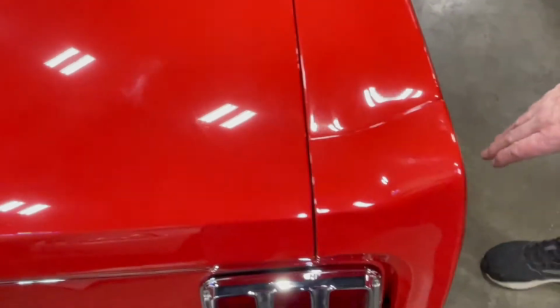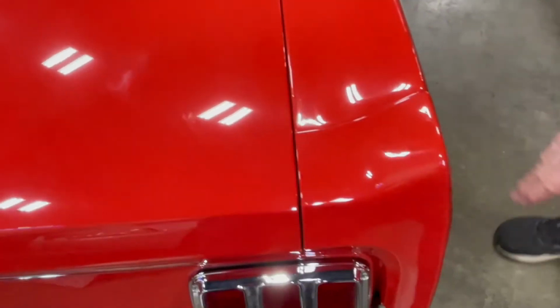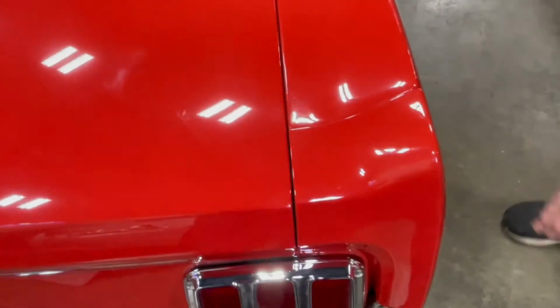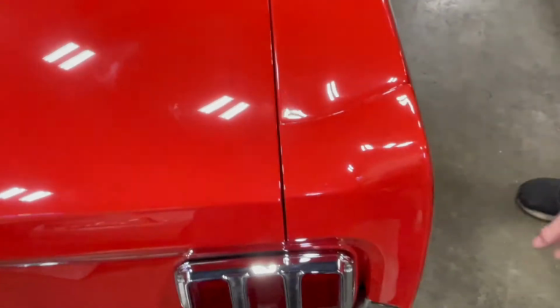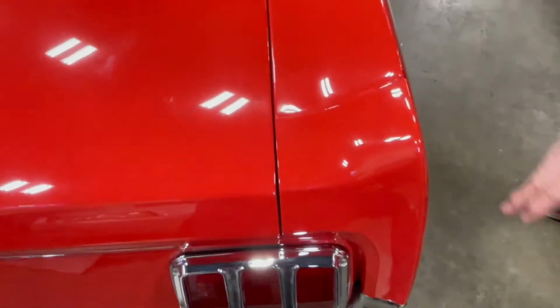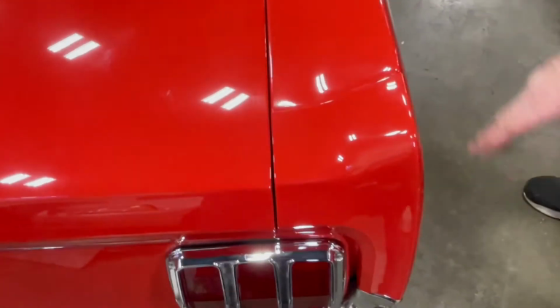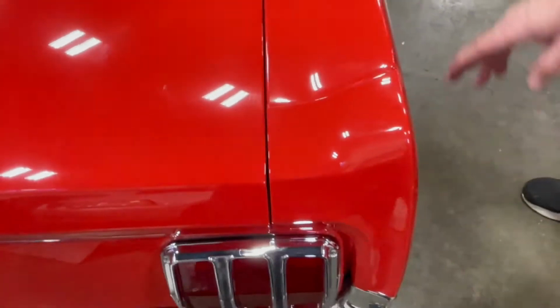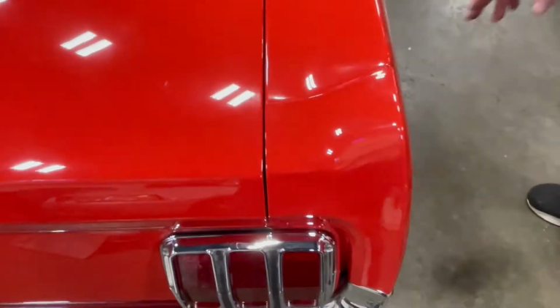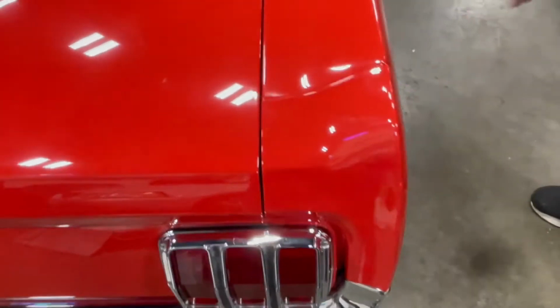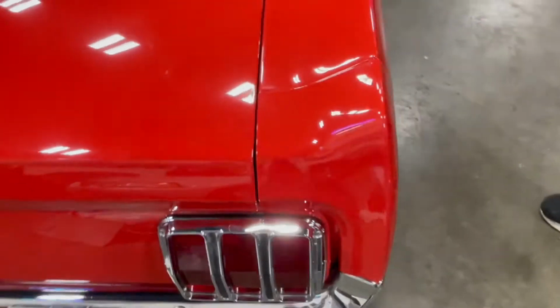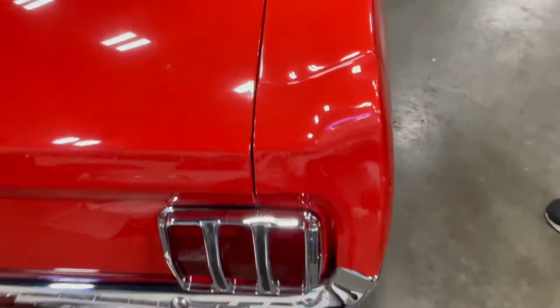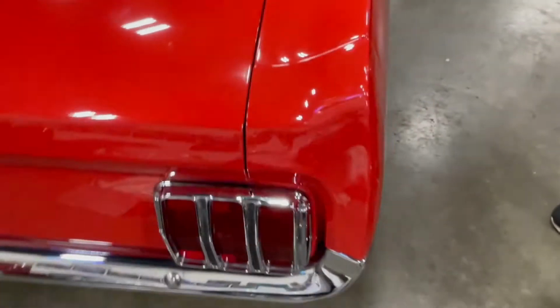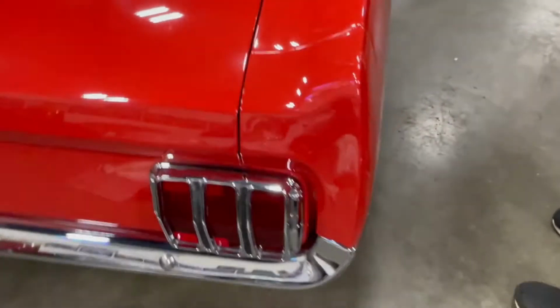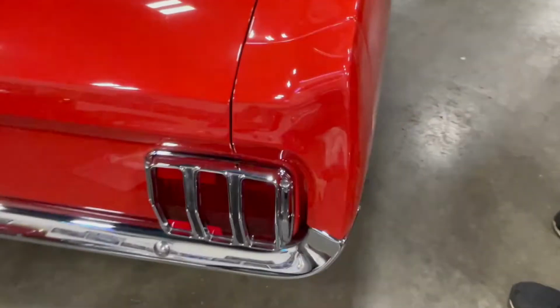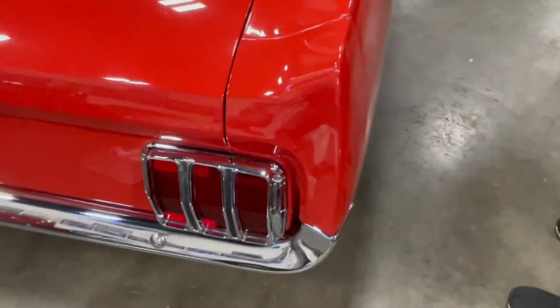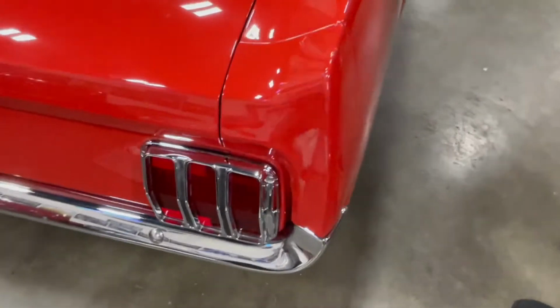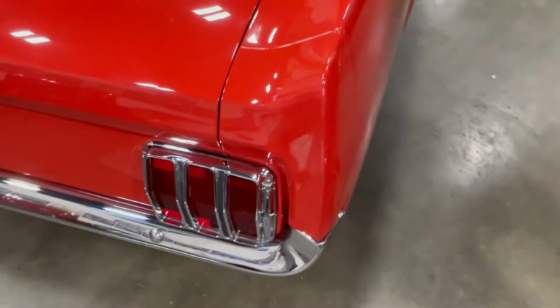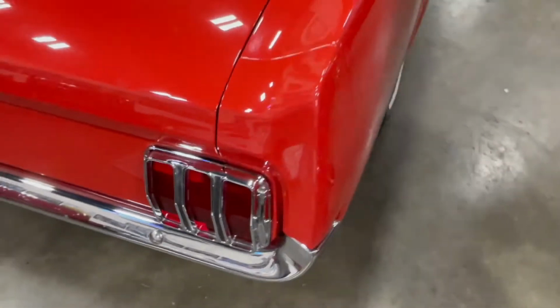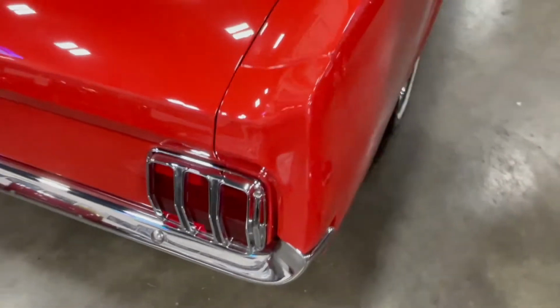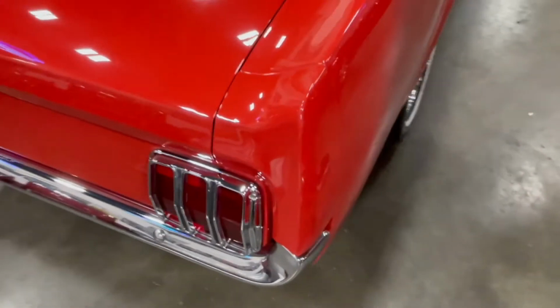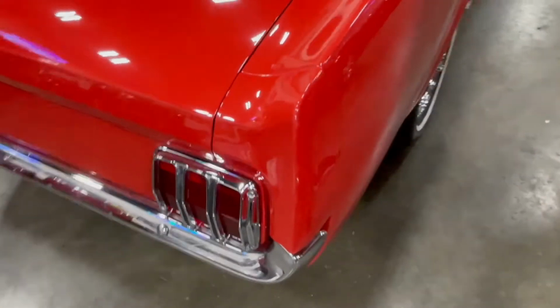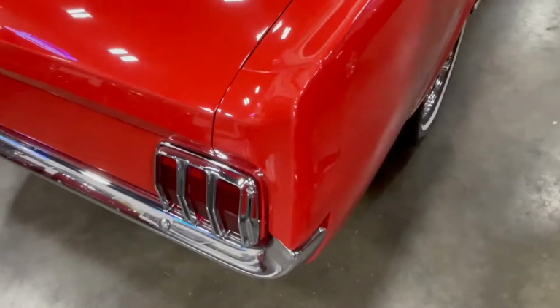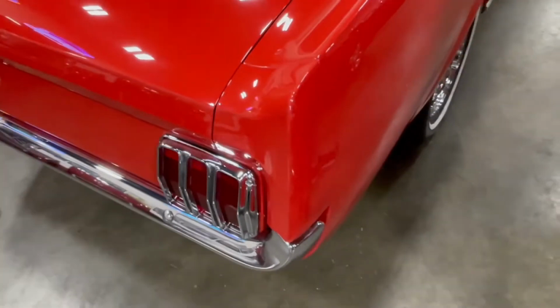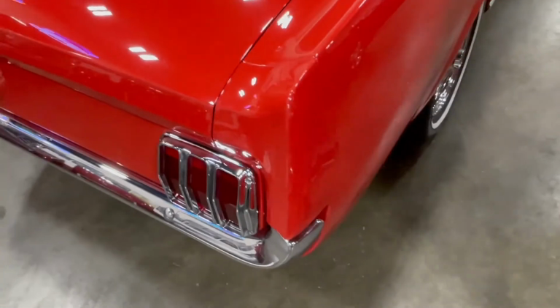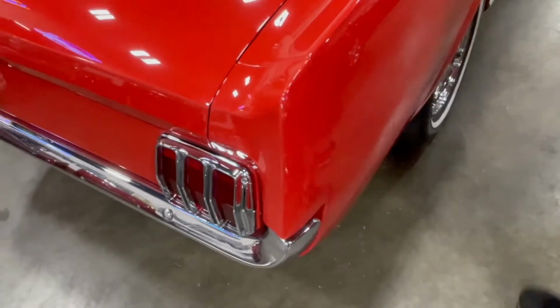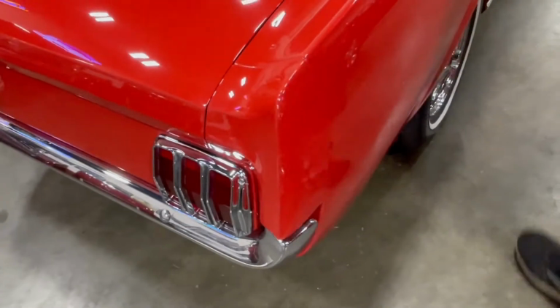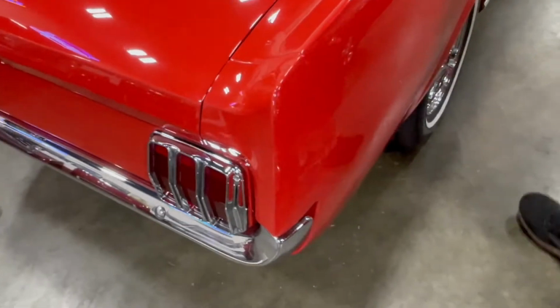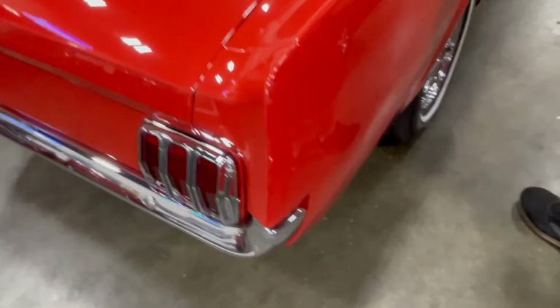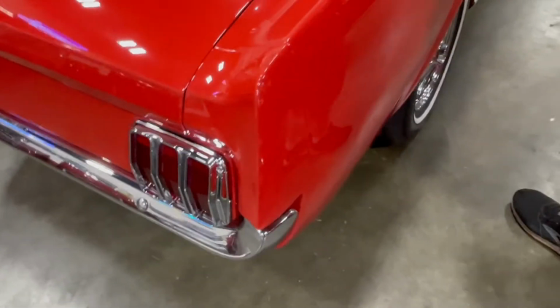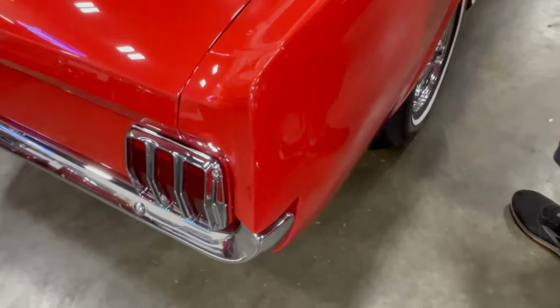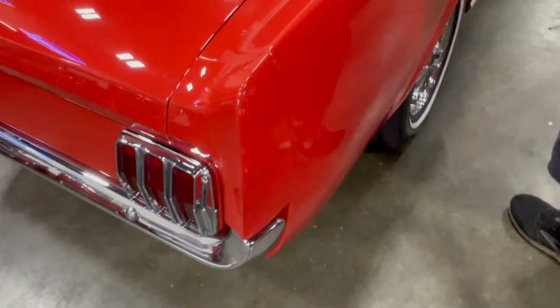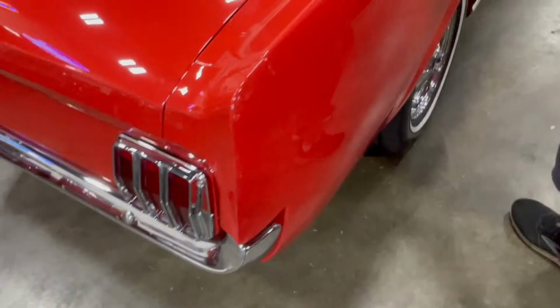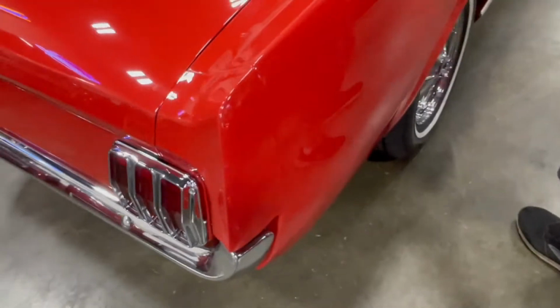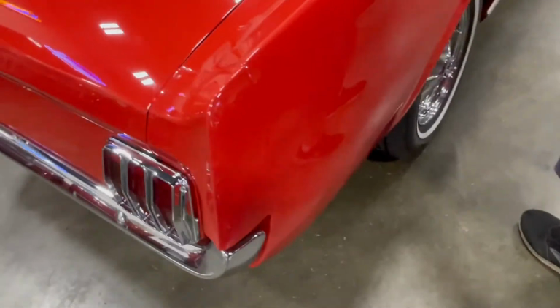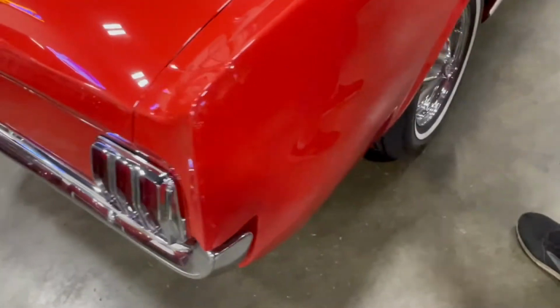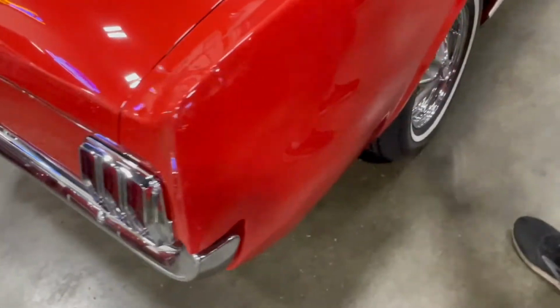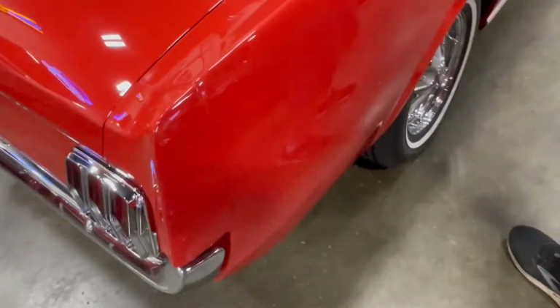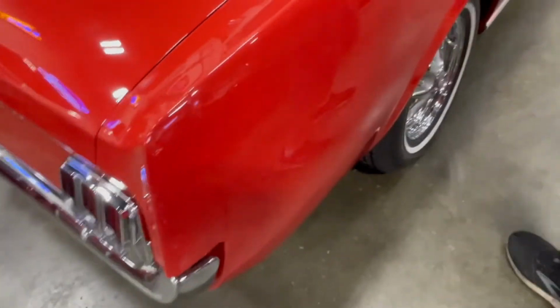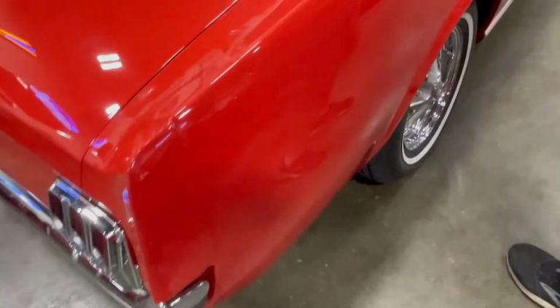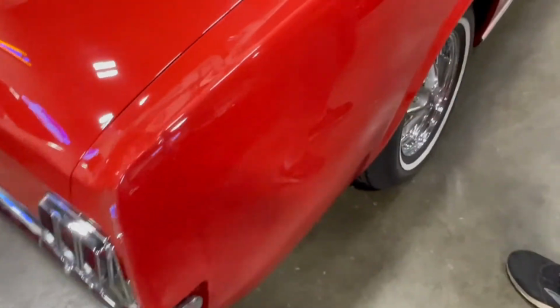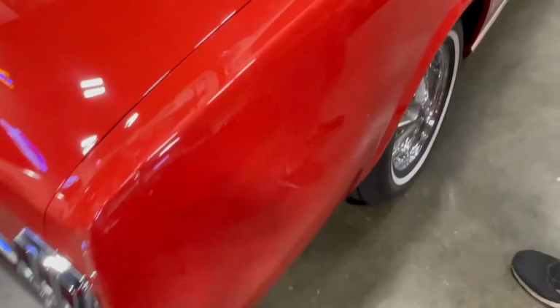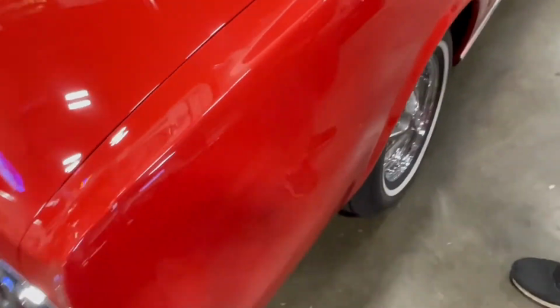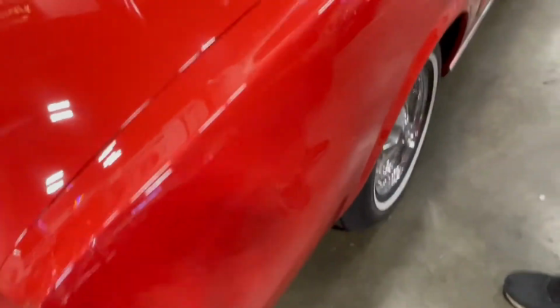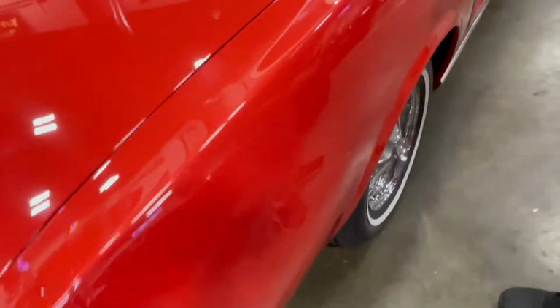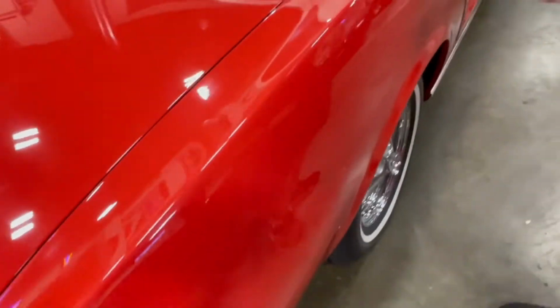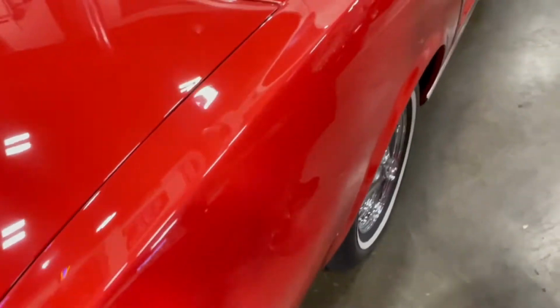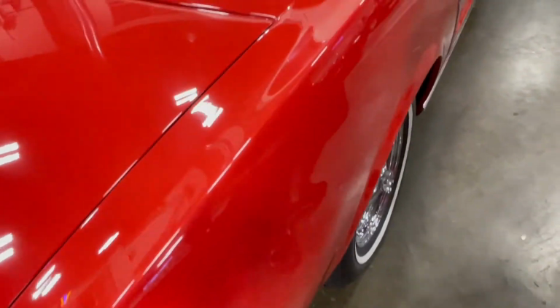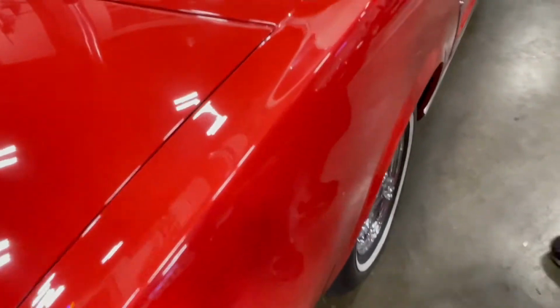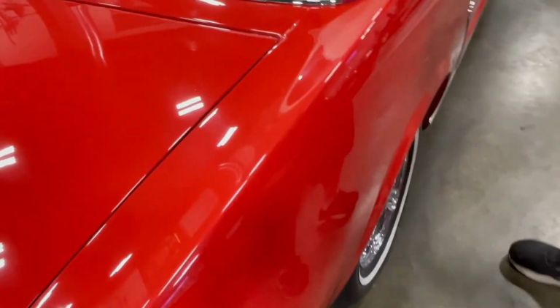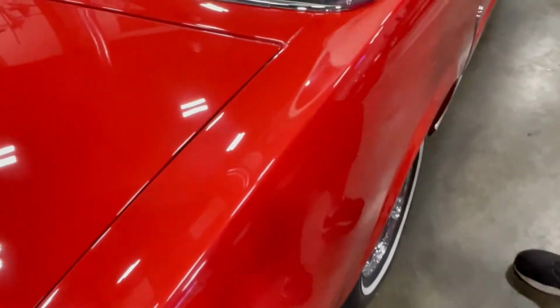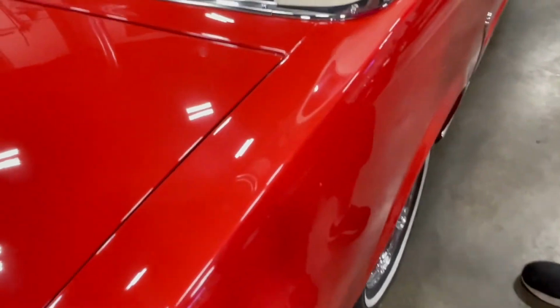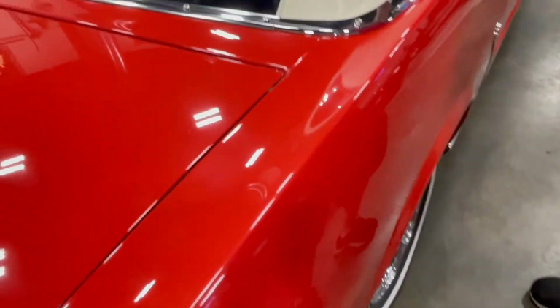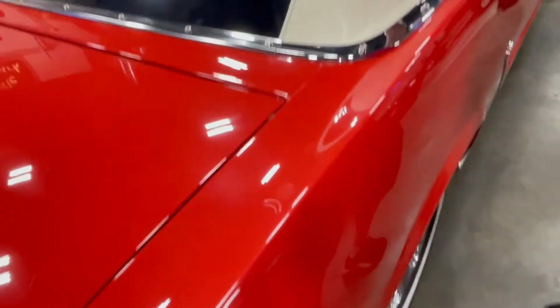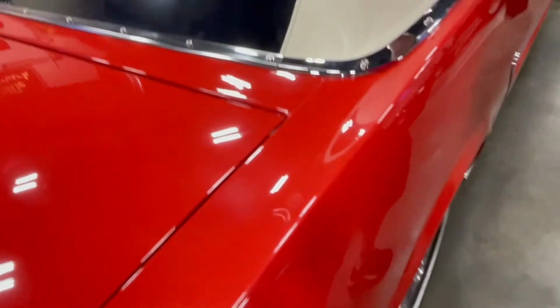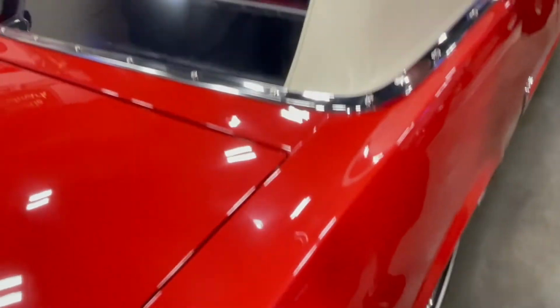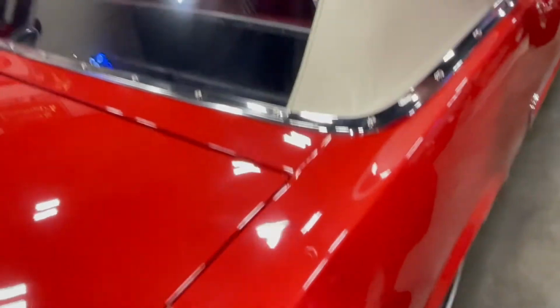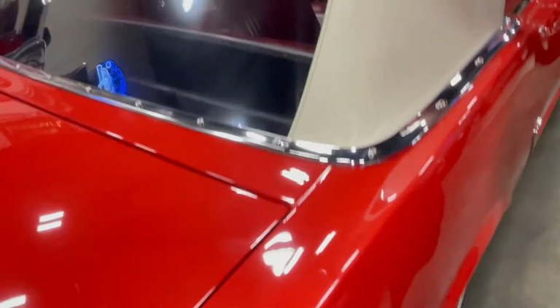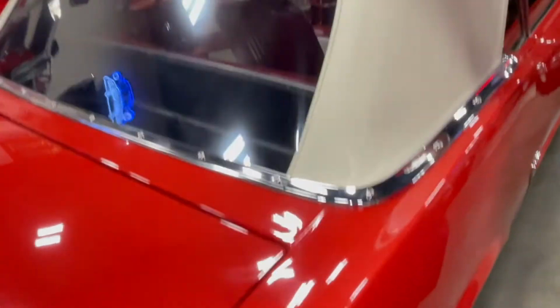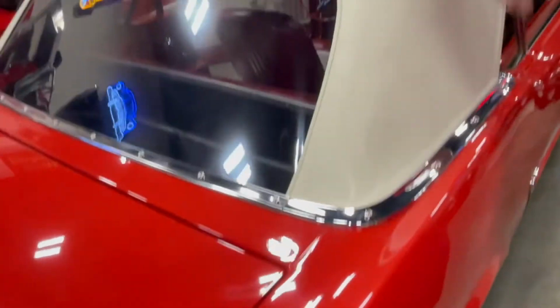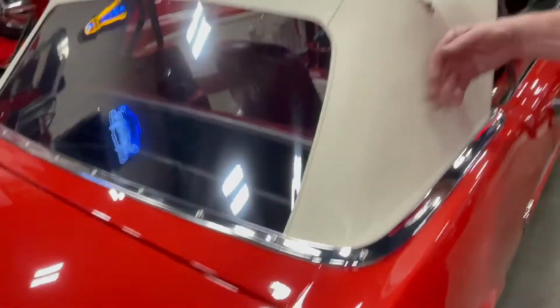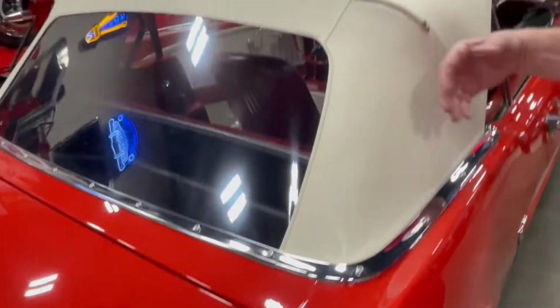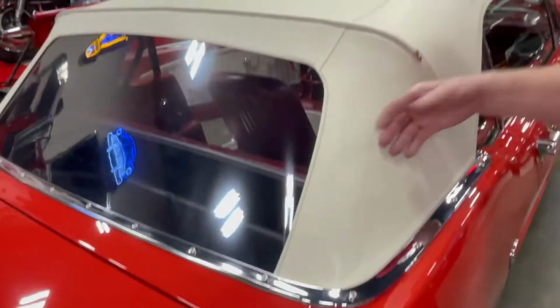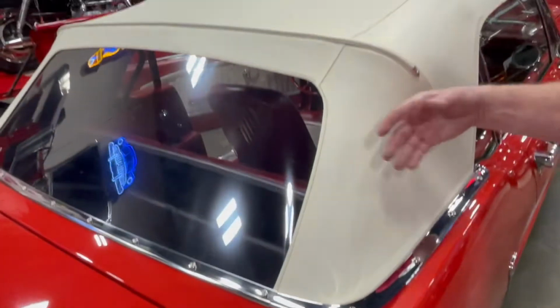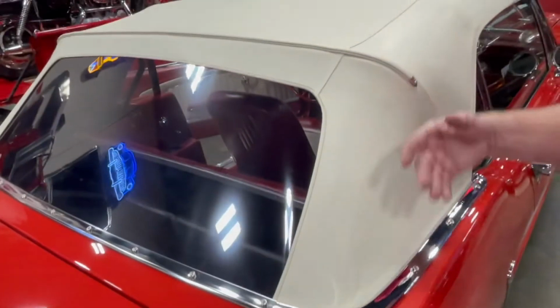That might be the Shelby guy doing the work there to get that fit. And again, the top is brand new.